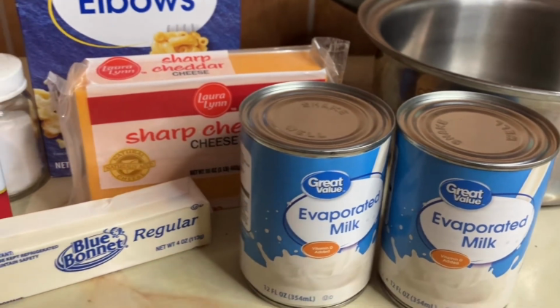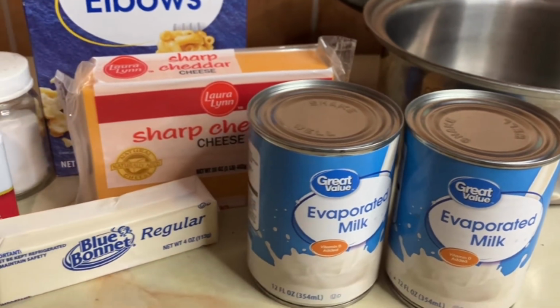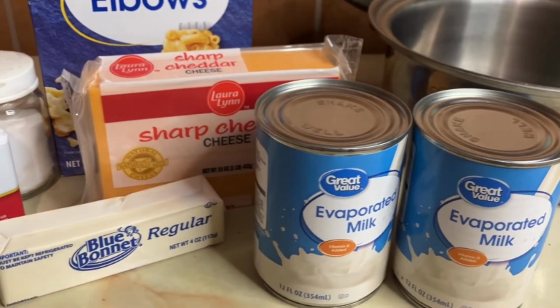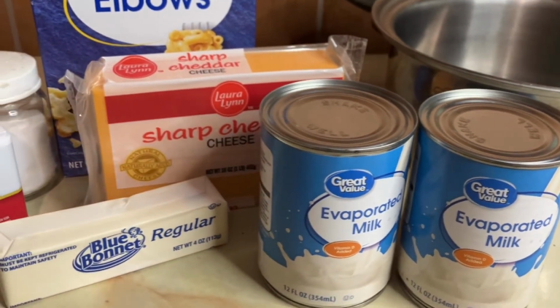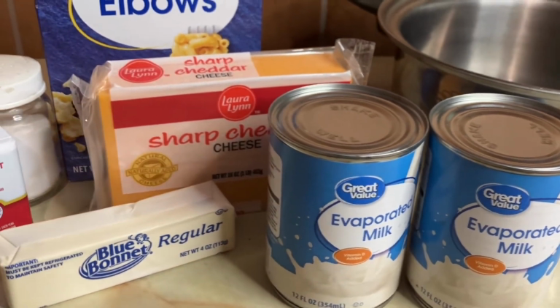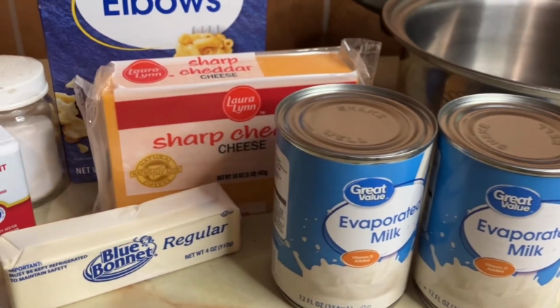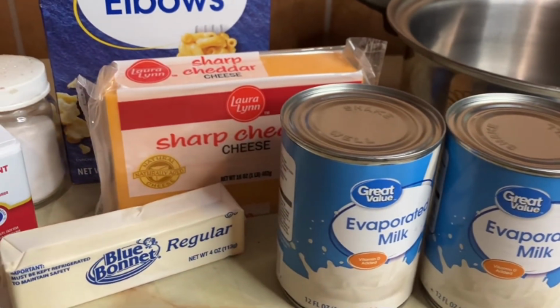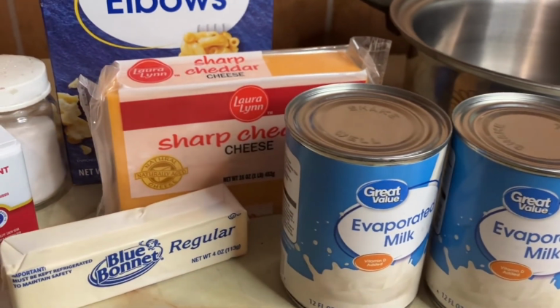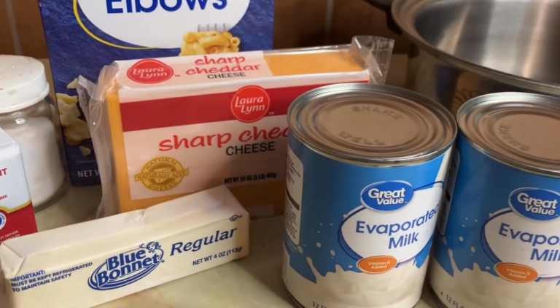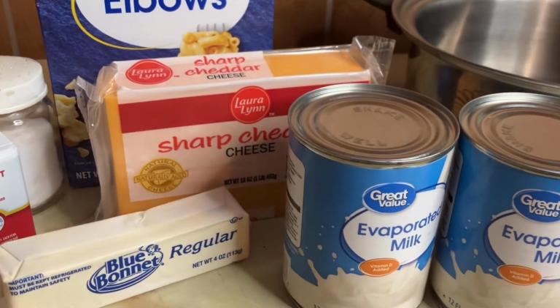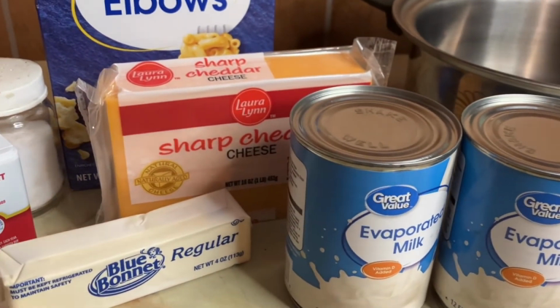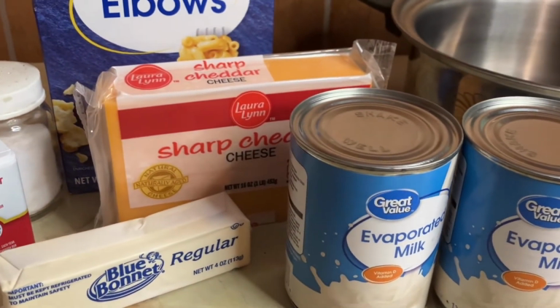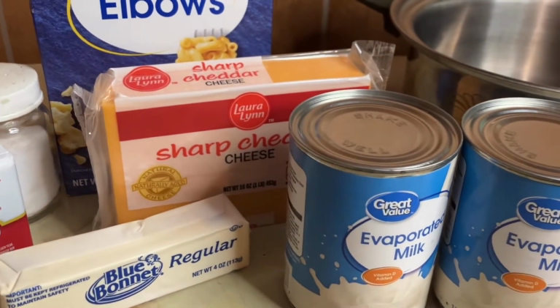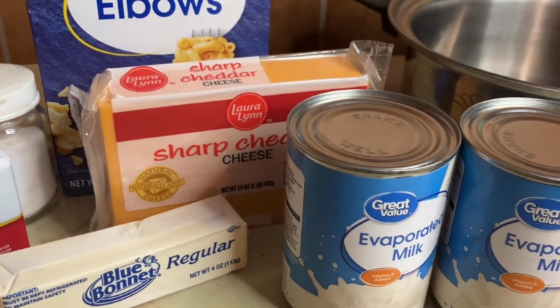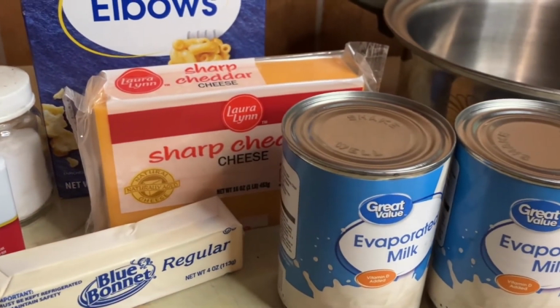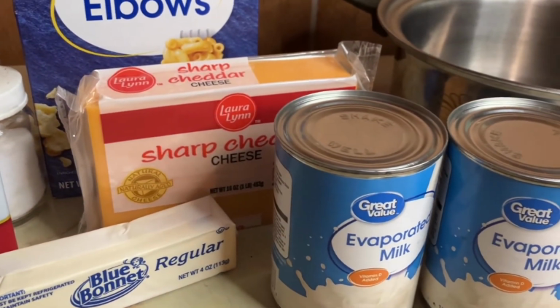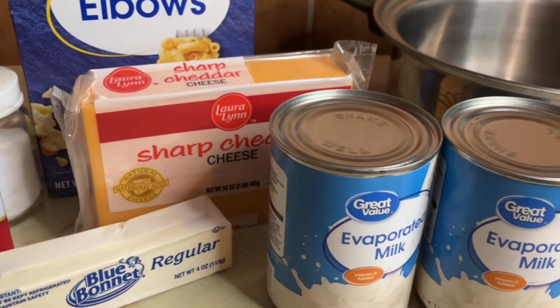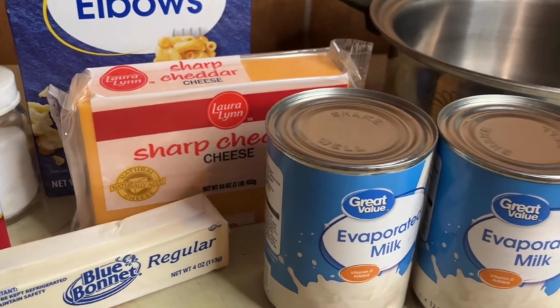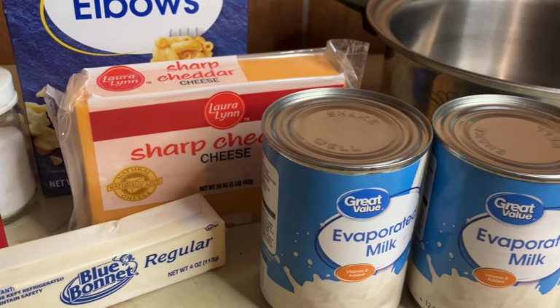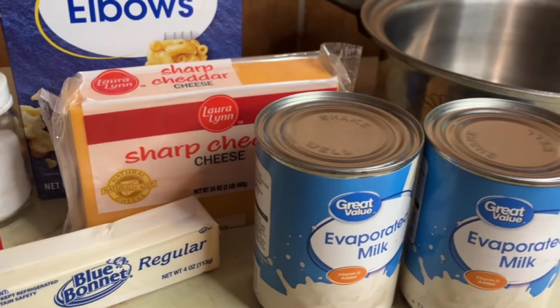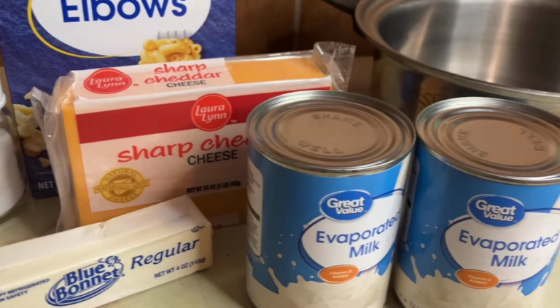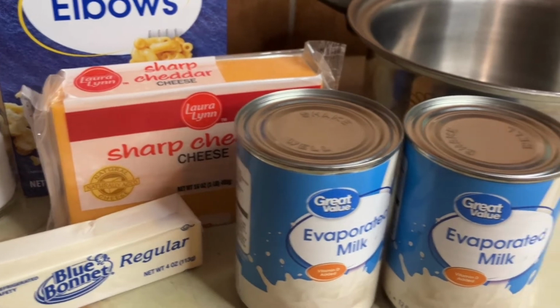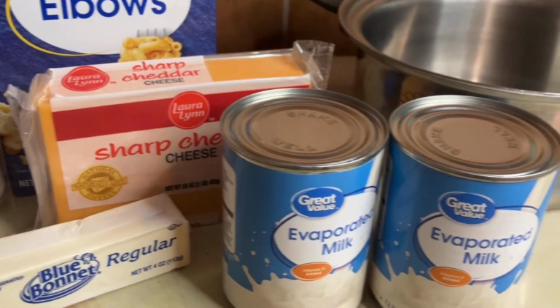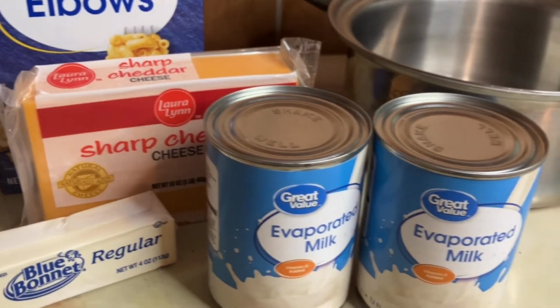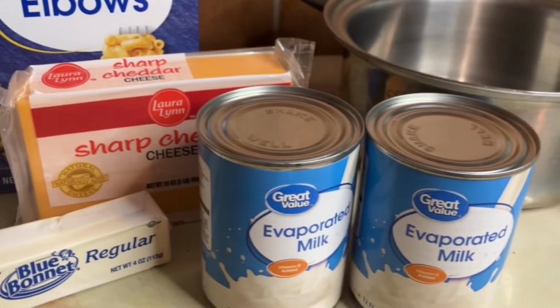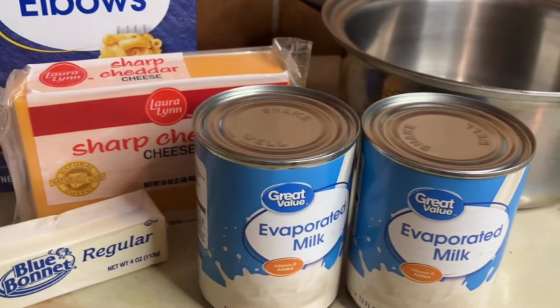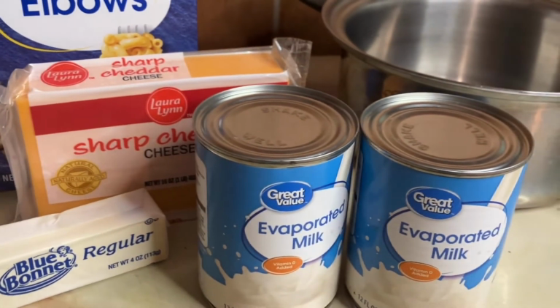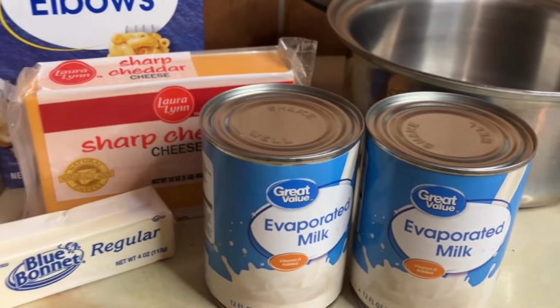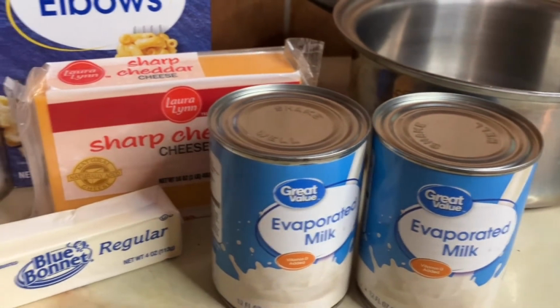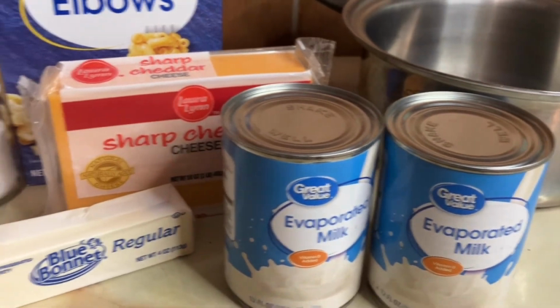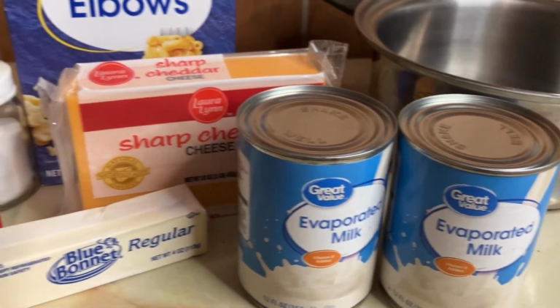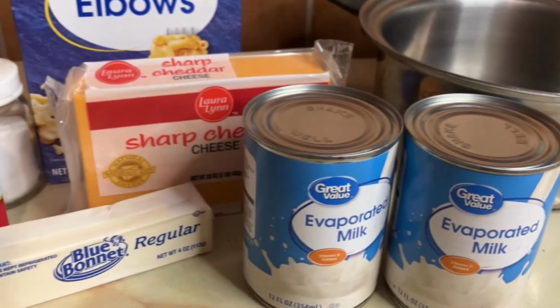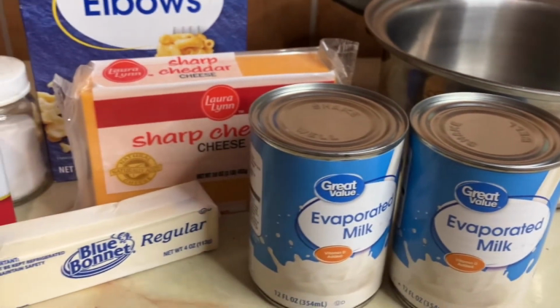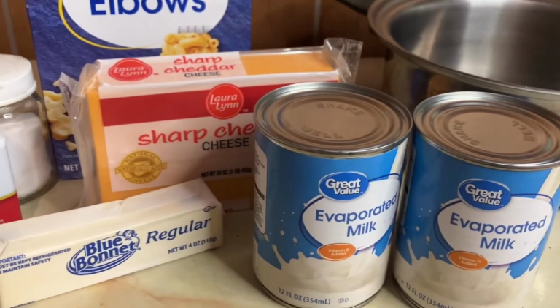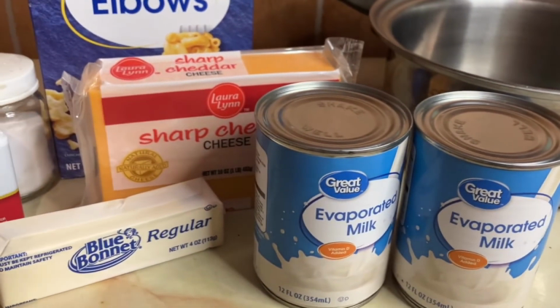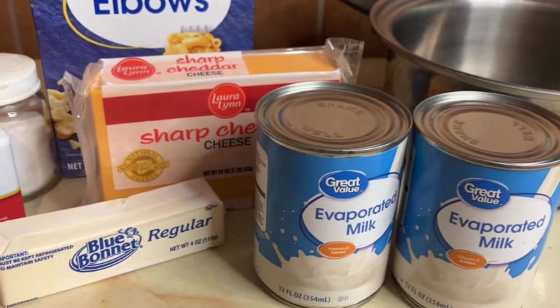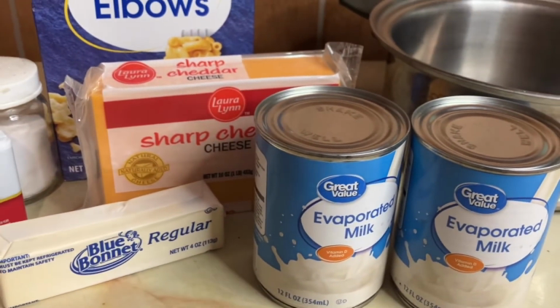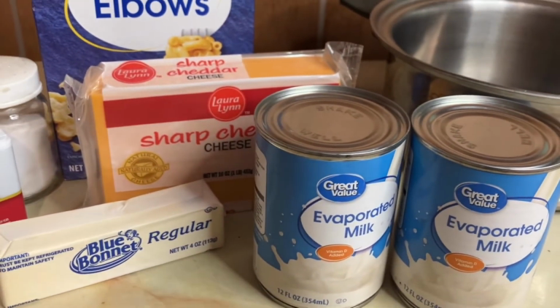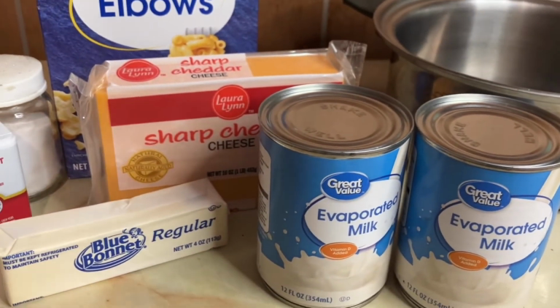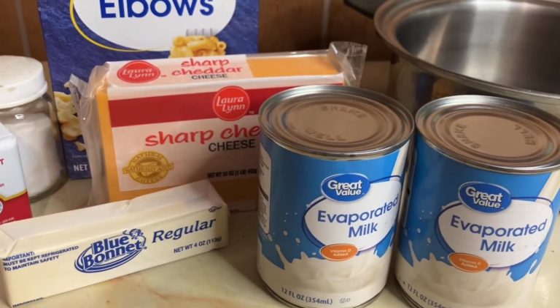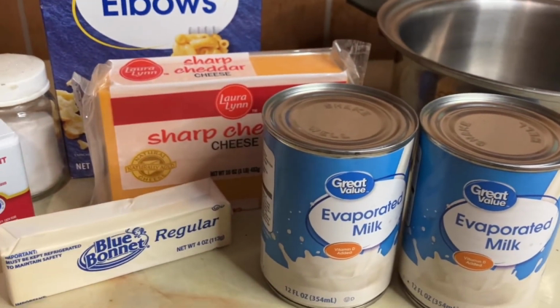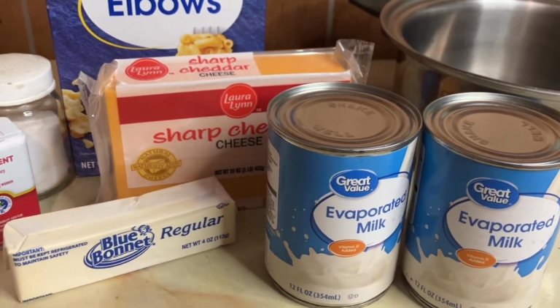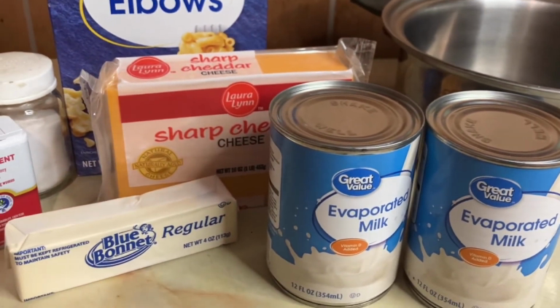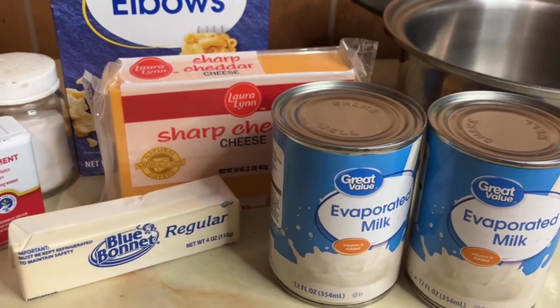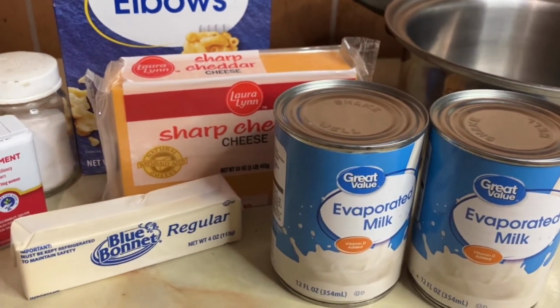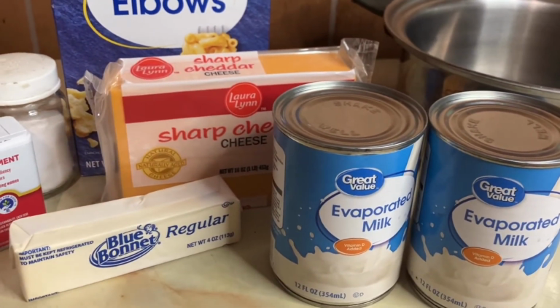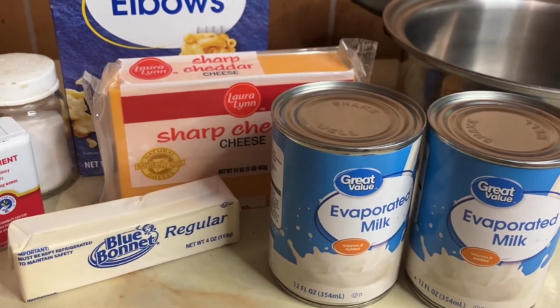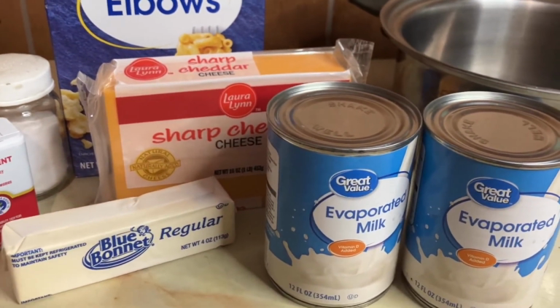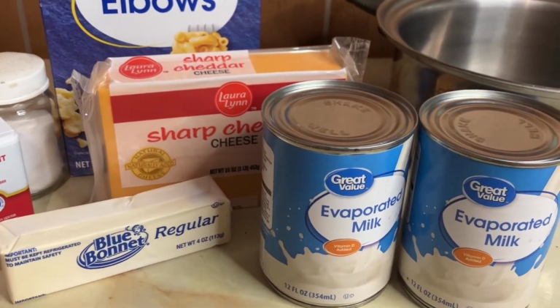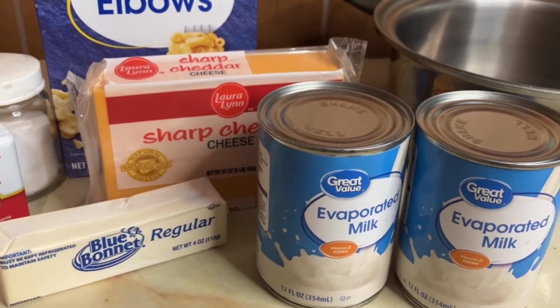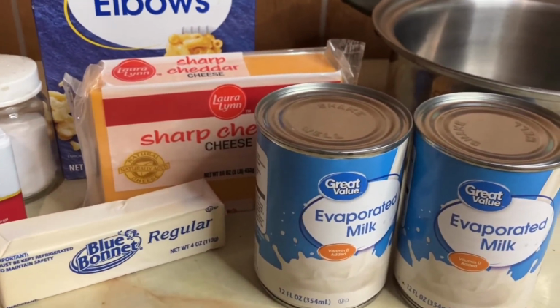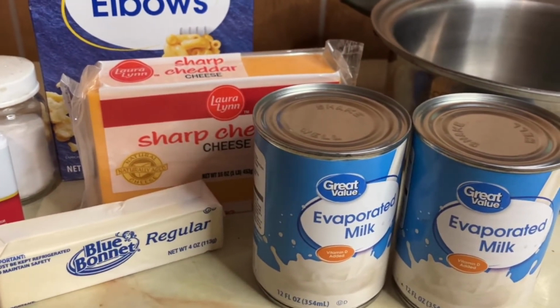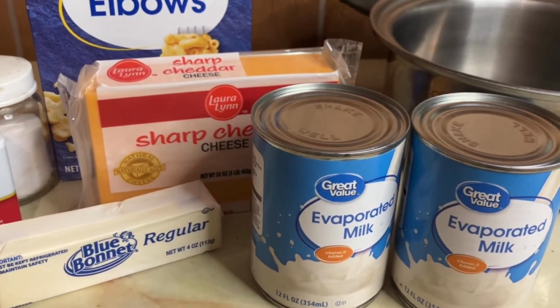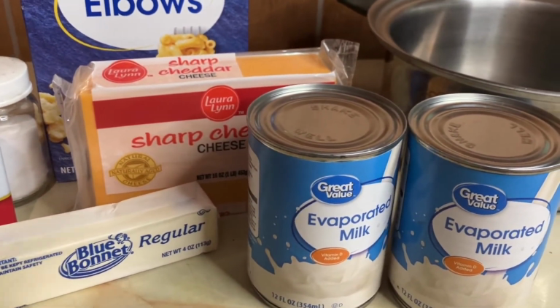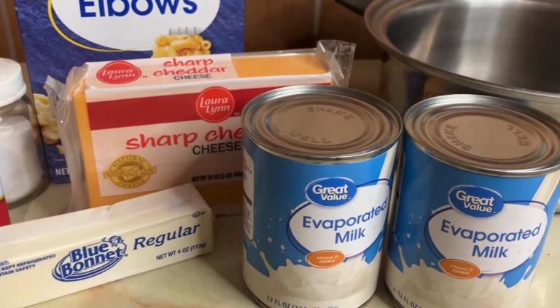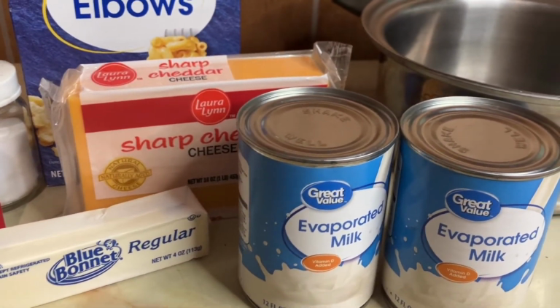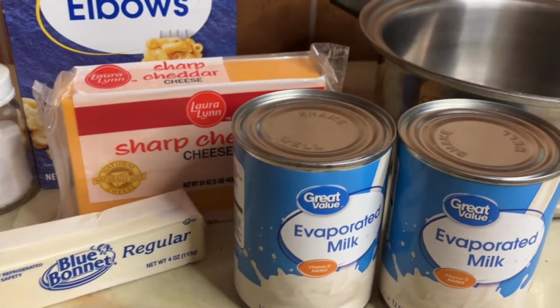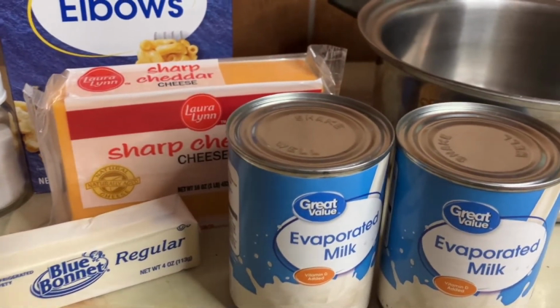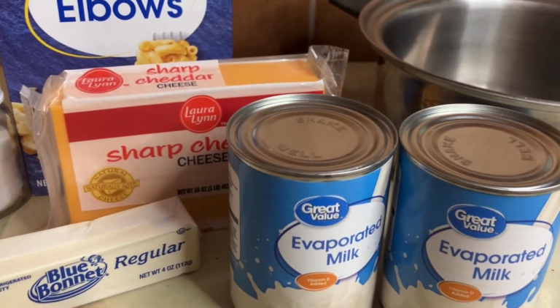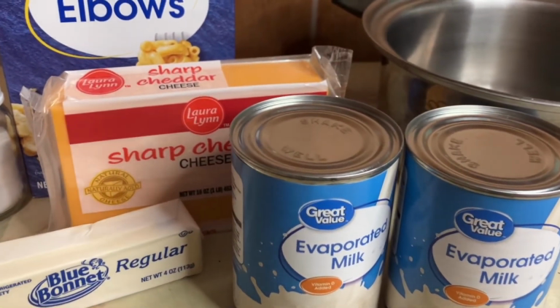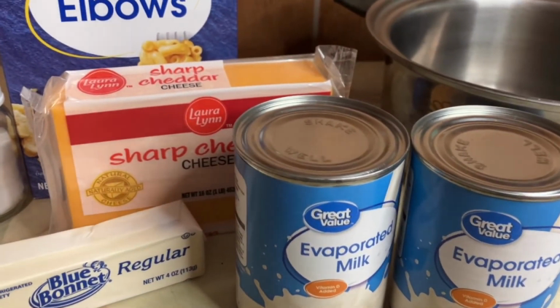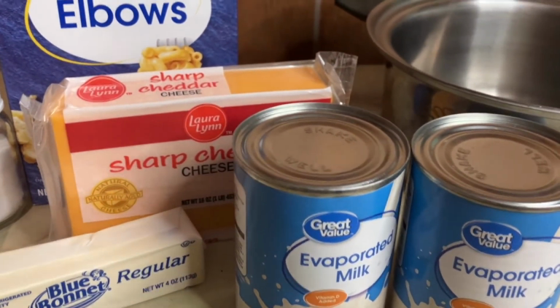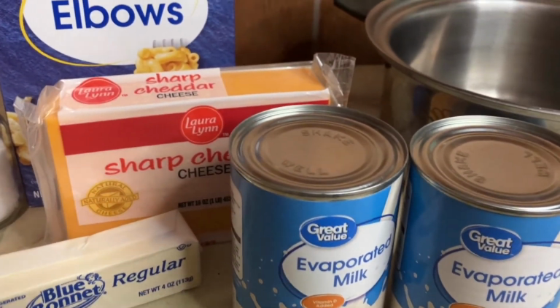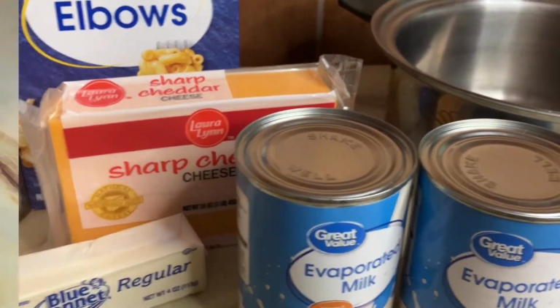Let's get this water boiling so we can get the noodles cooking, and I'm gonna go ahead and grate up some cheese.